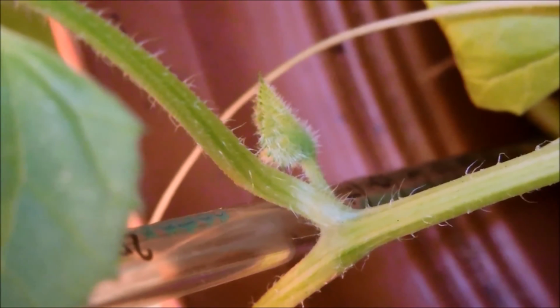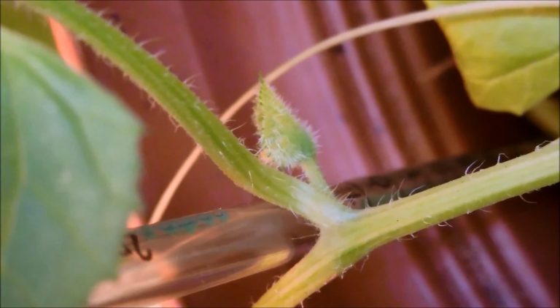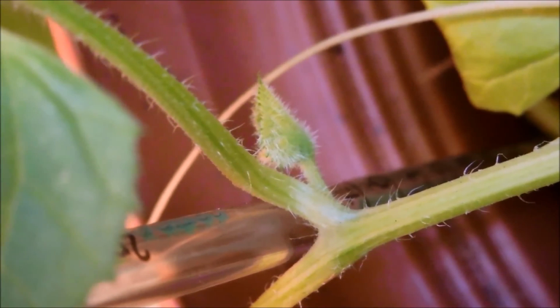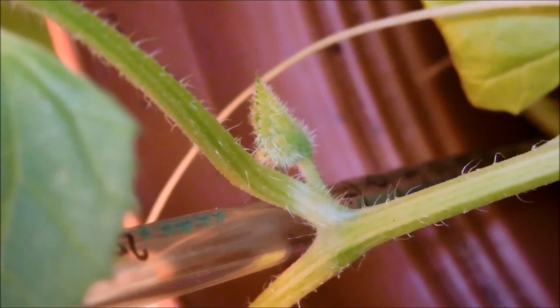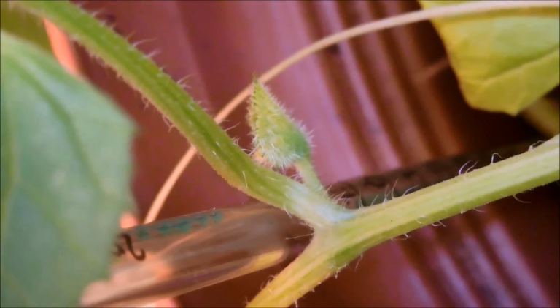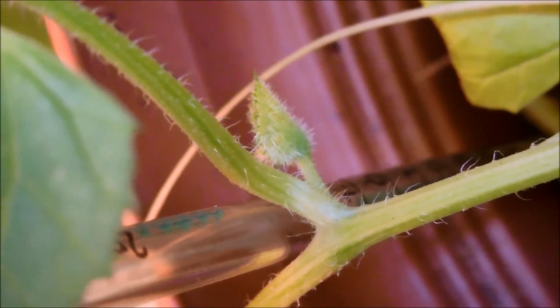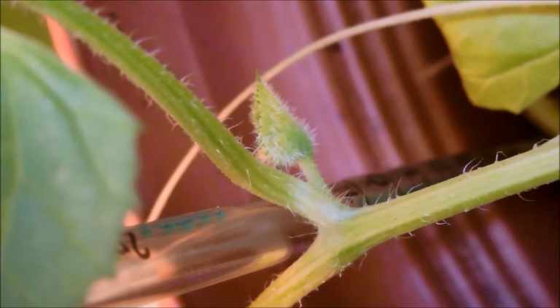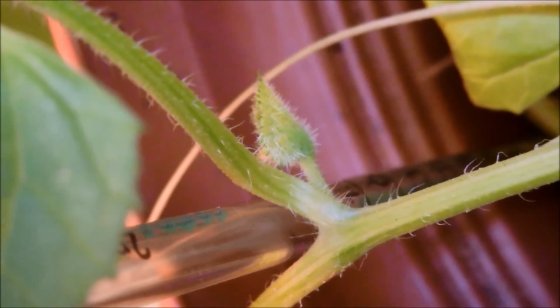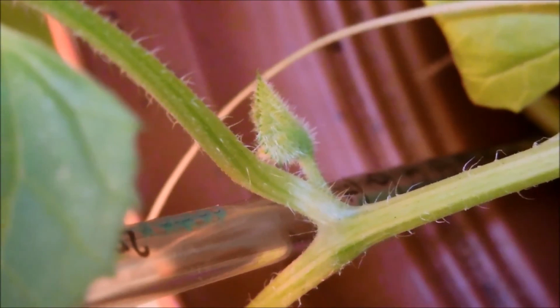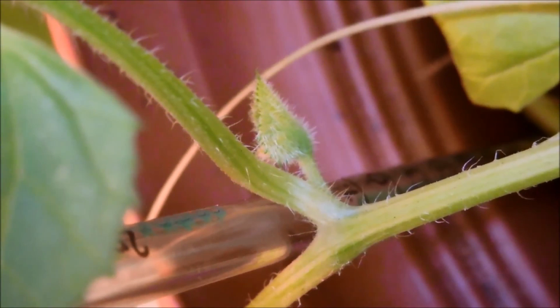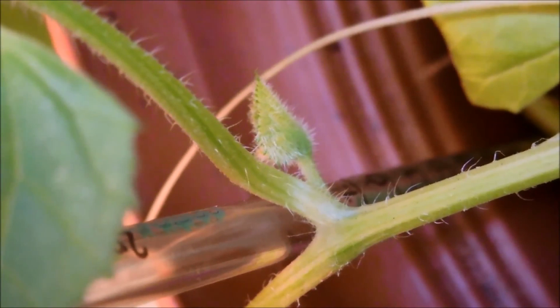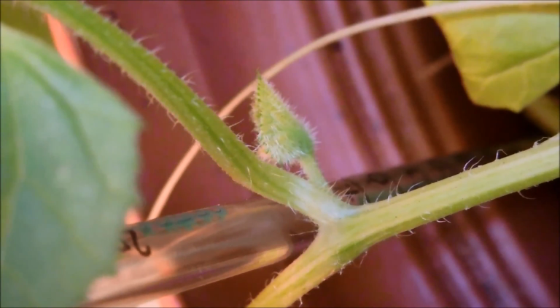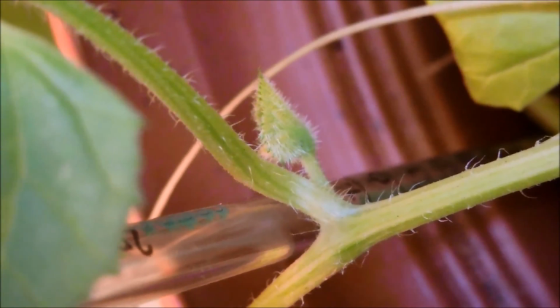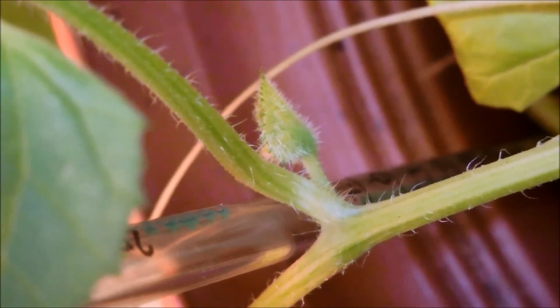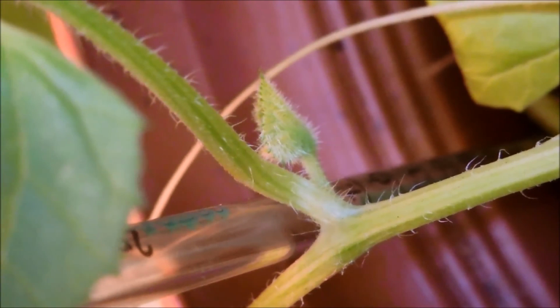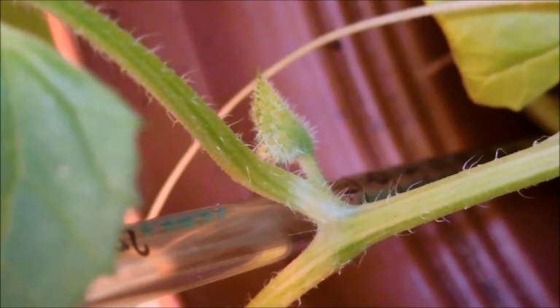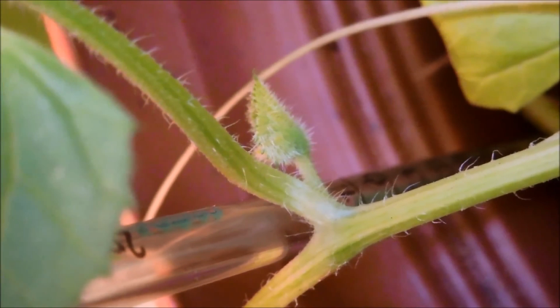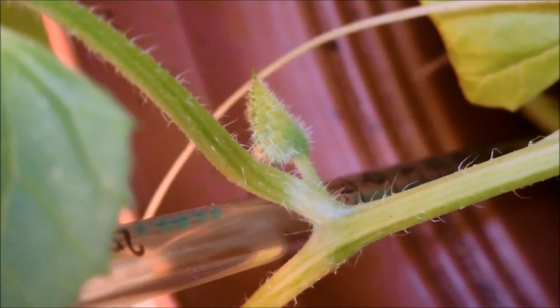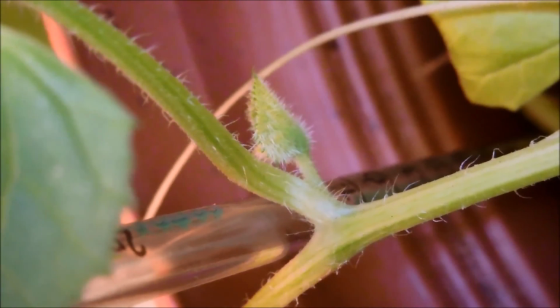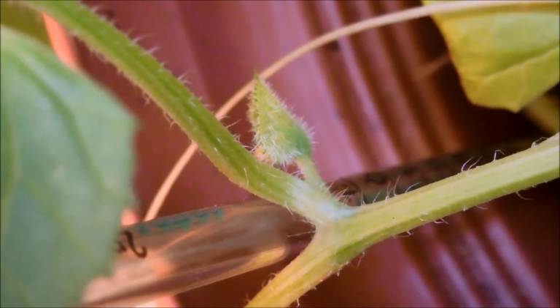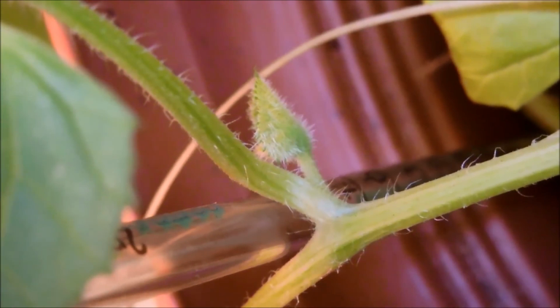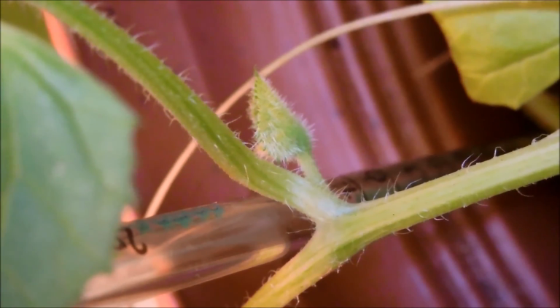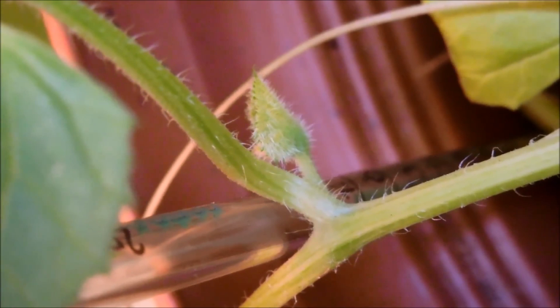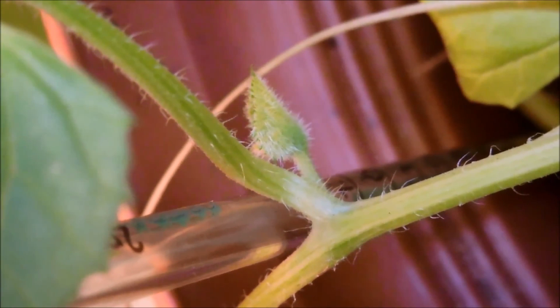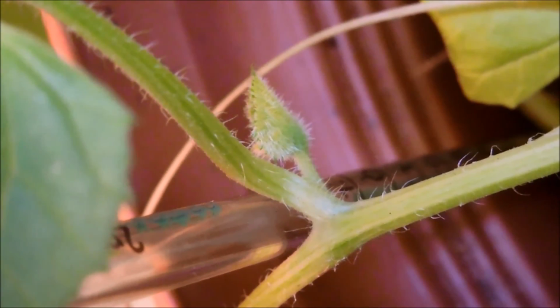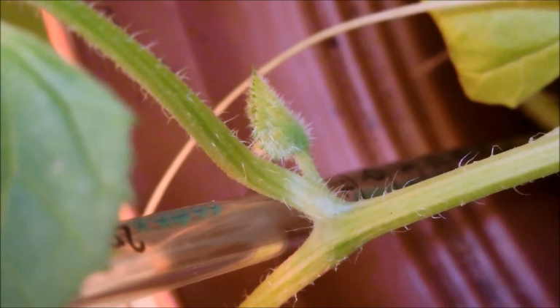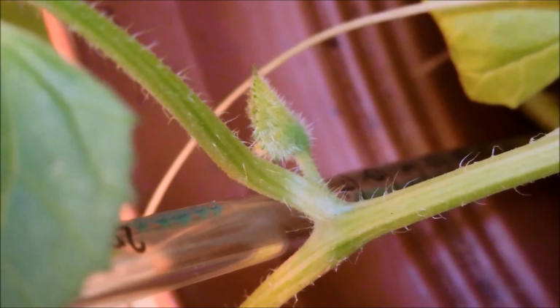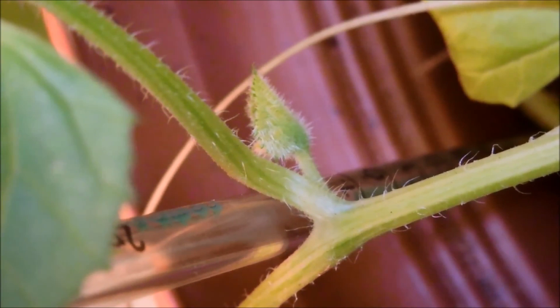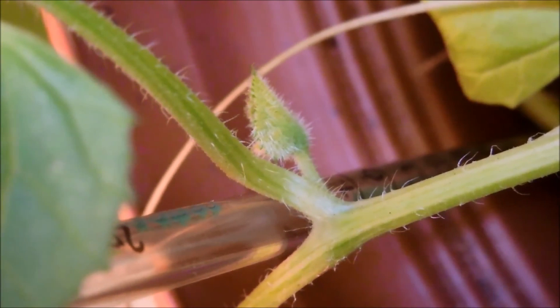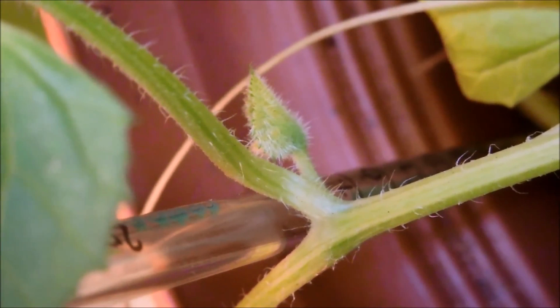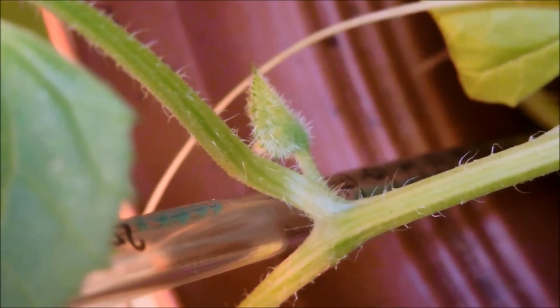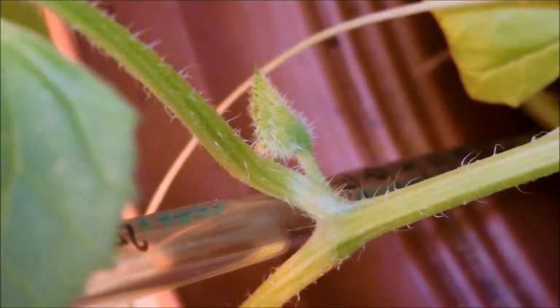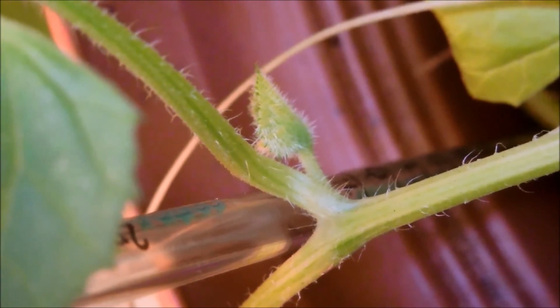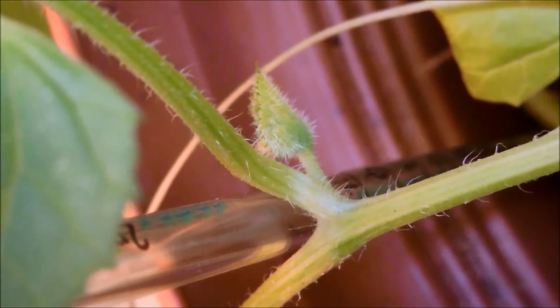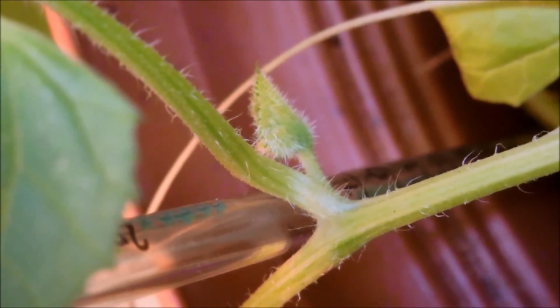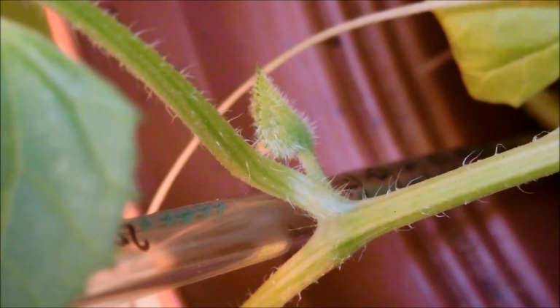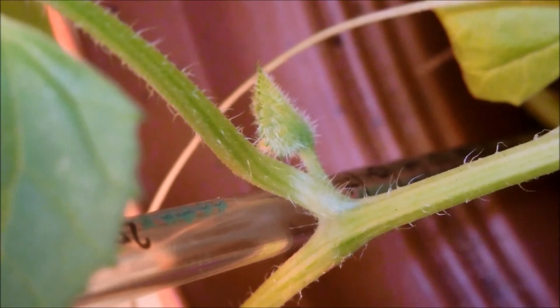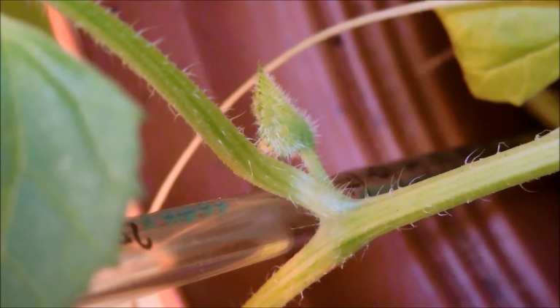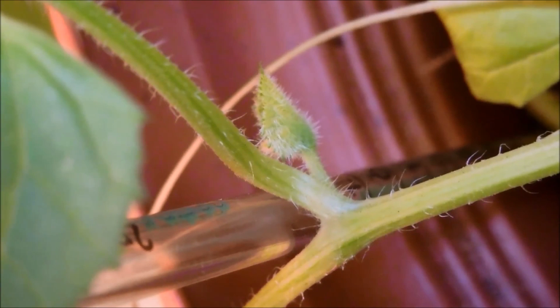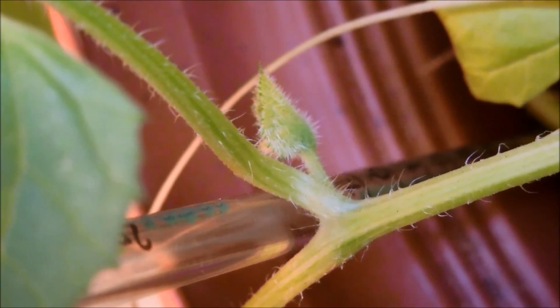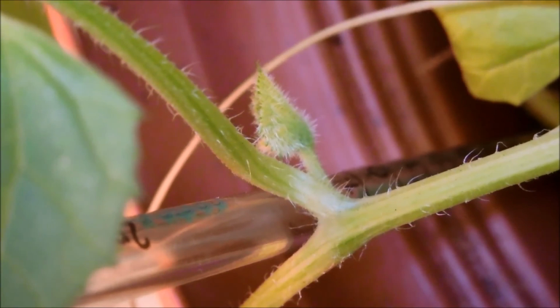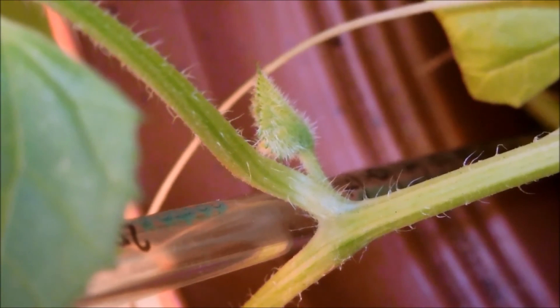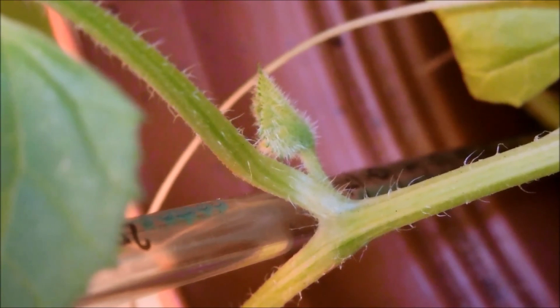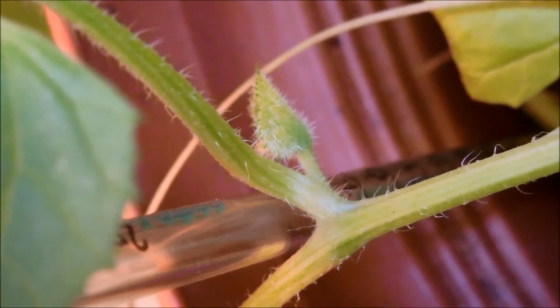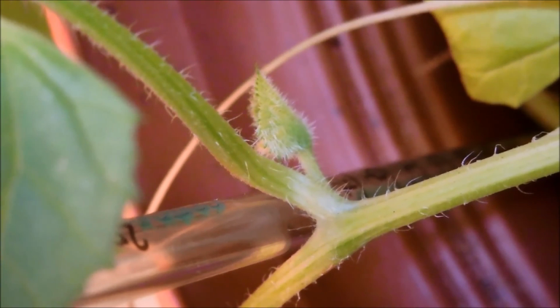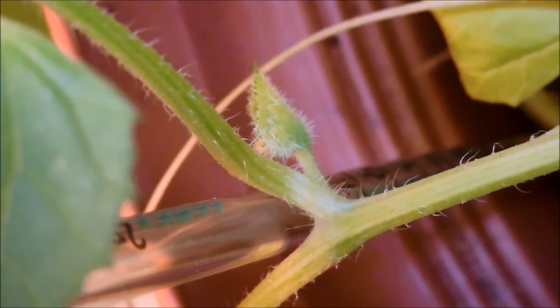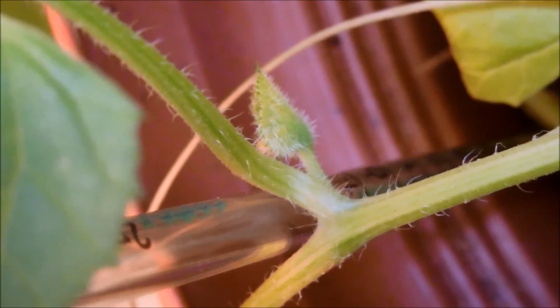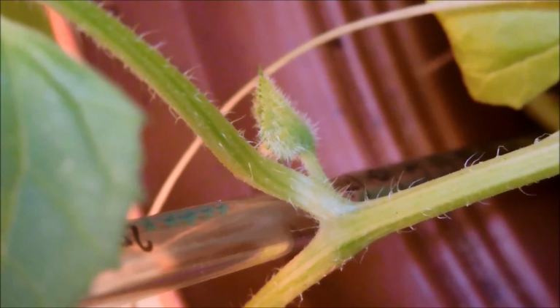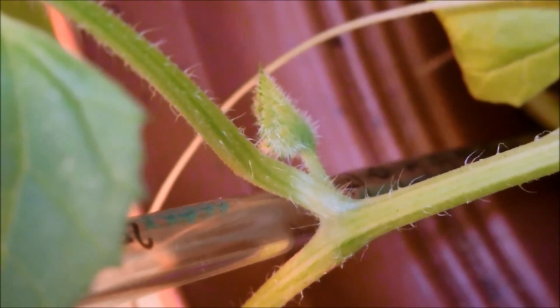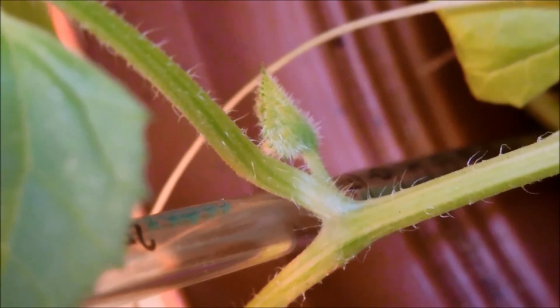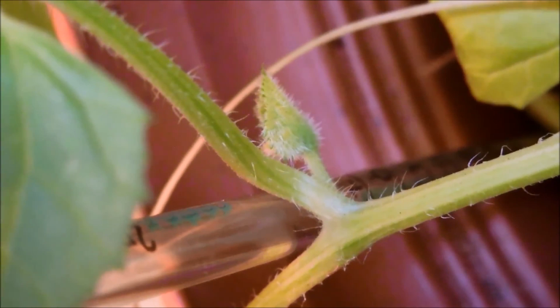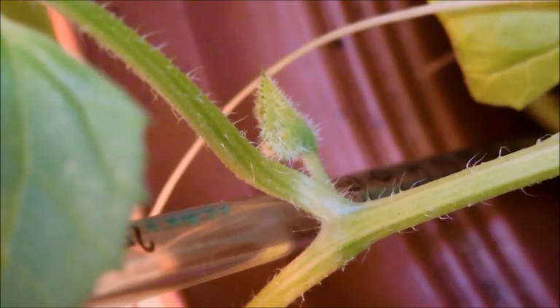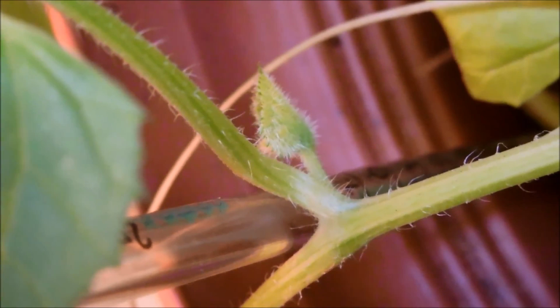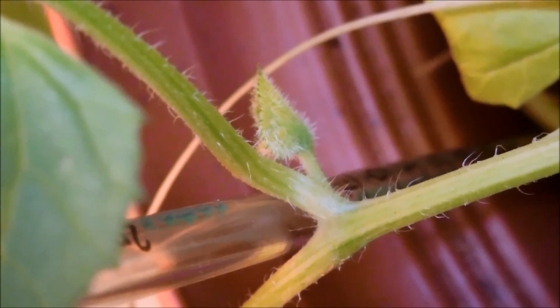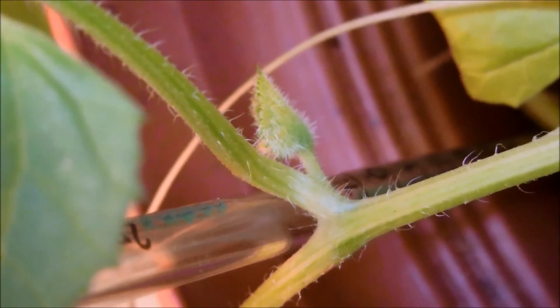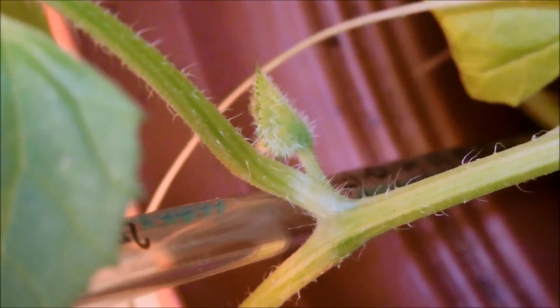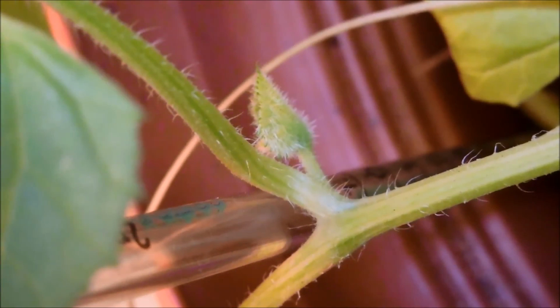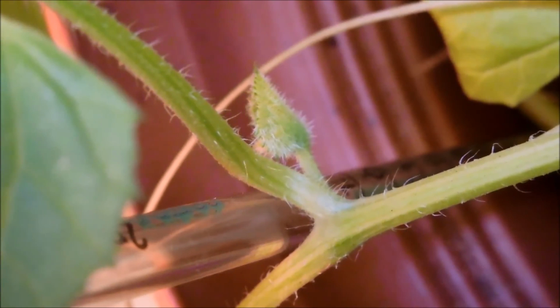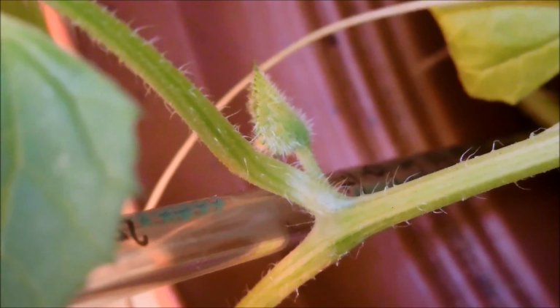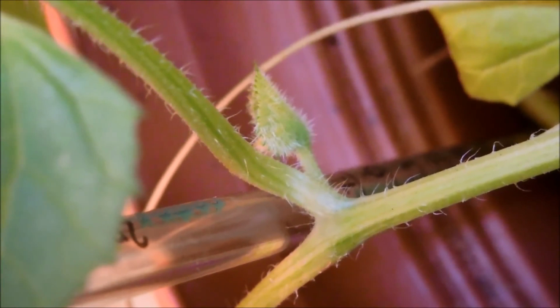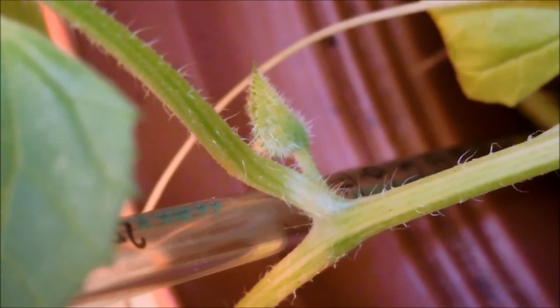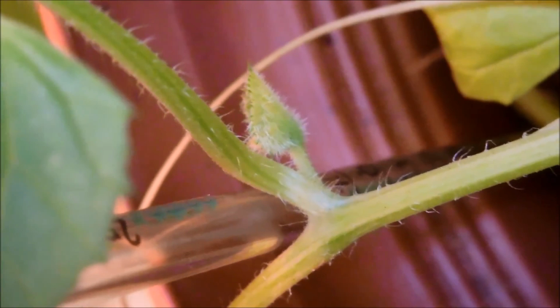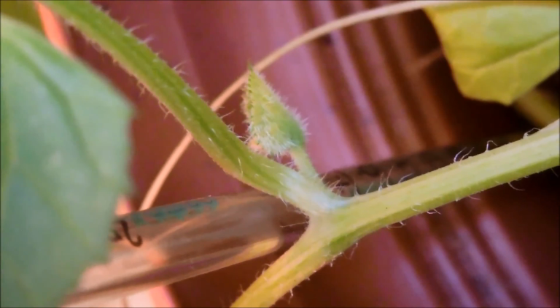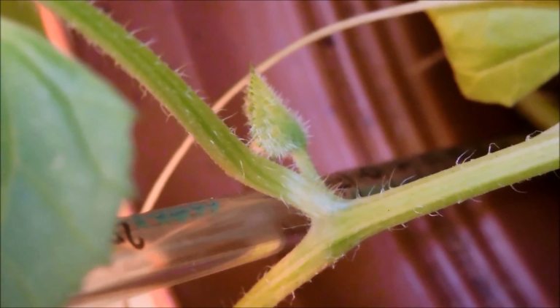I hope my pollination attempt can lead to some fruits, otherwise I have no idea how many bees actually get here during the day — it doesn't seem like much whenever I look out the window.